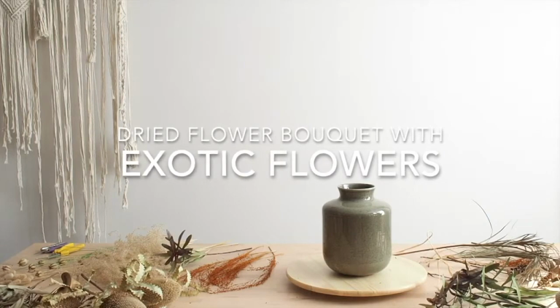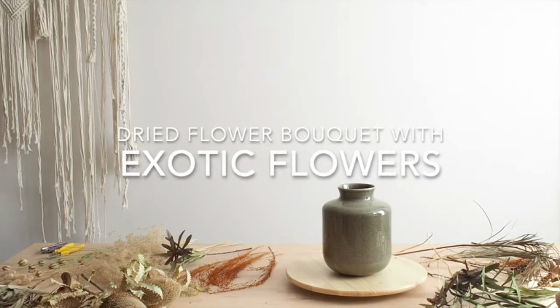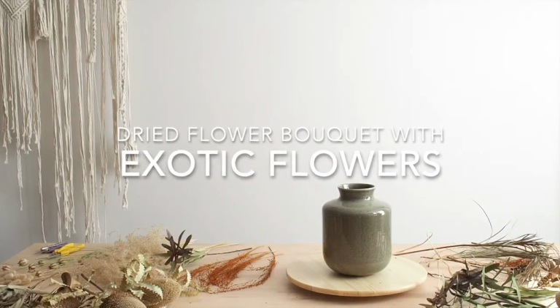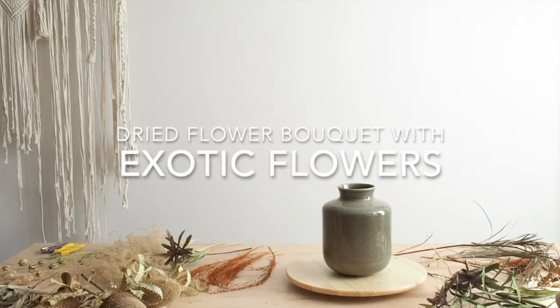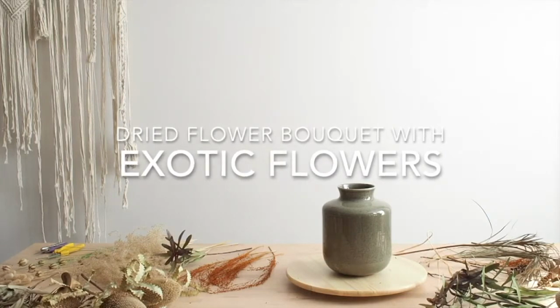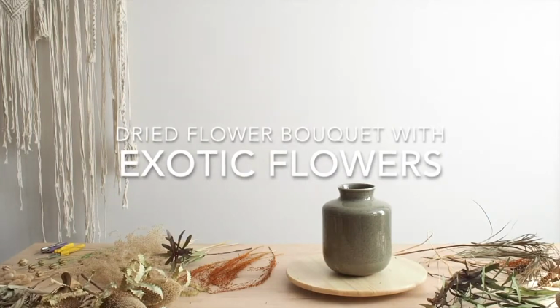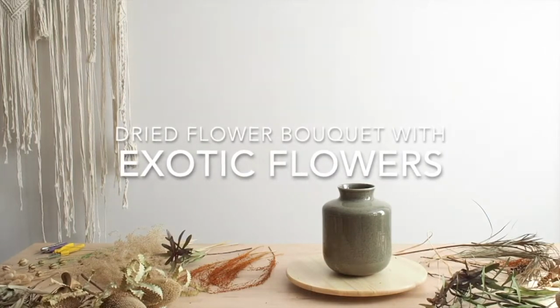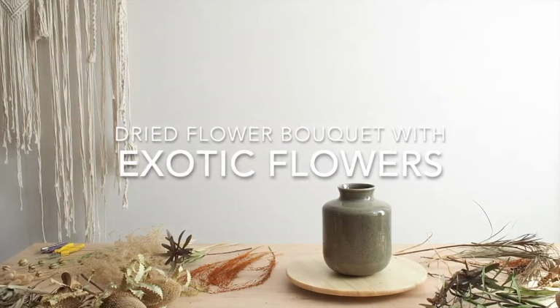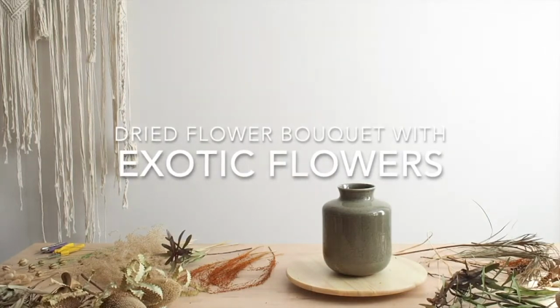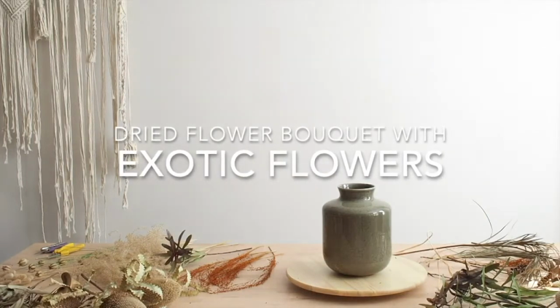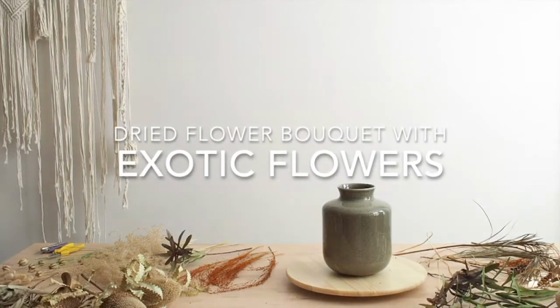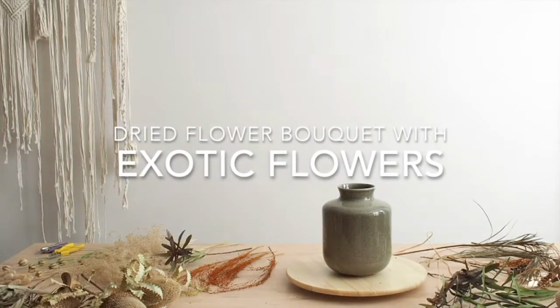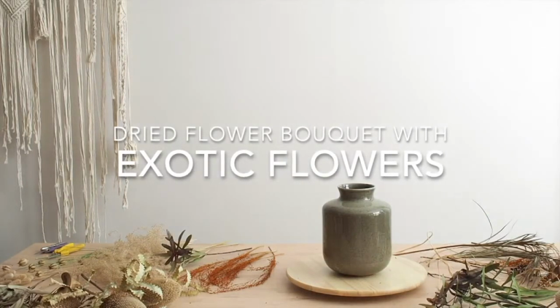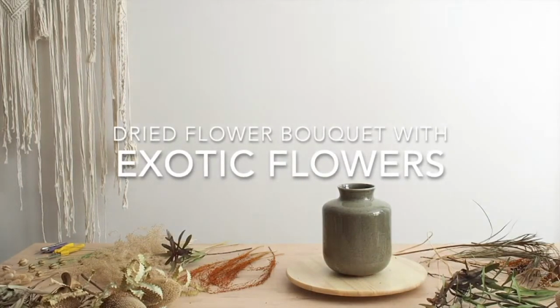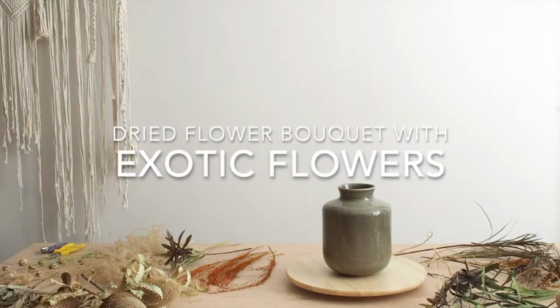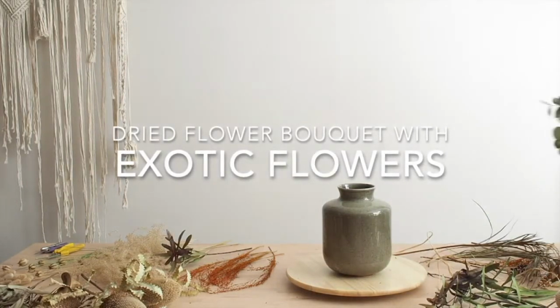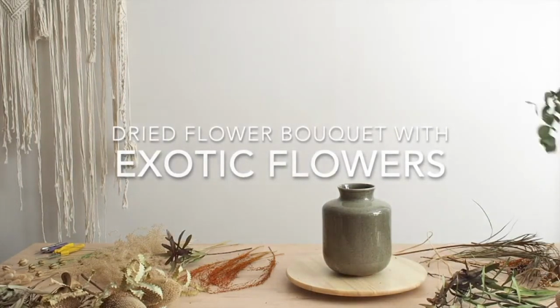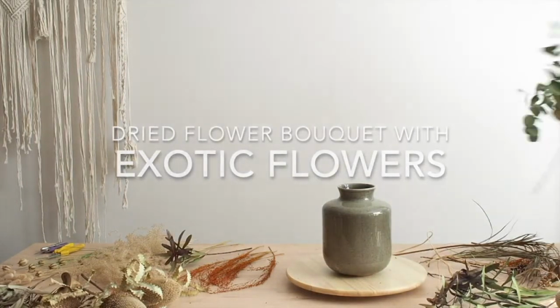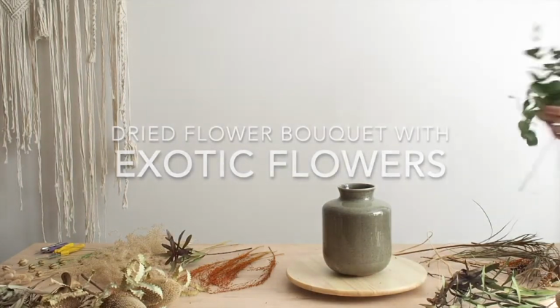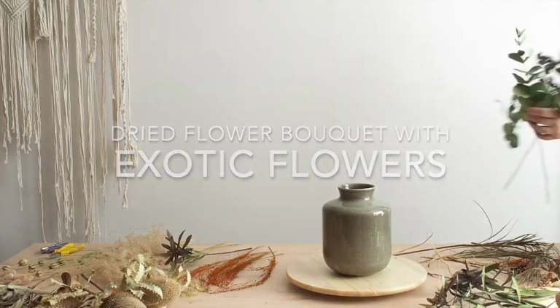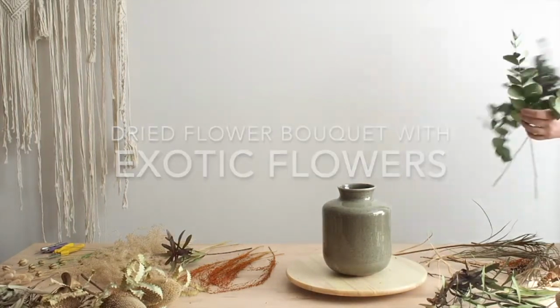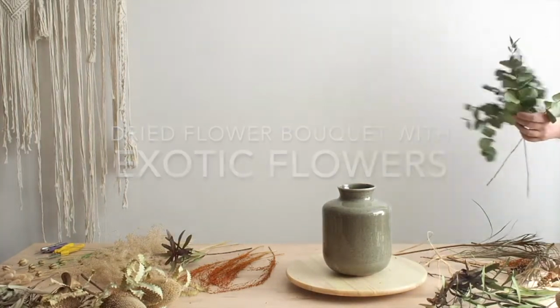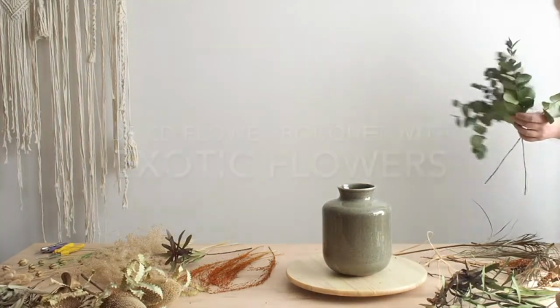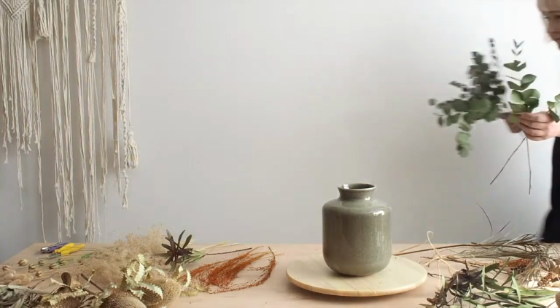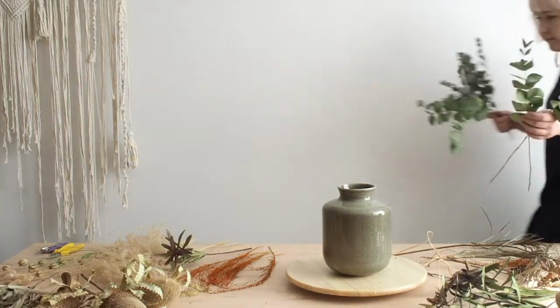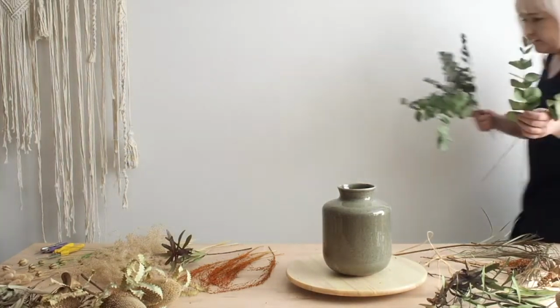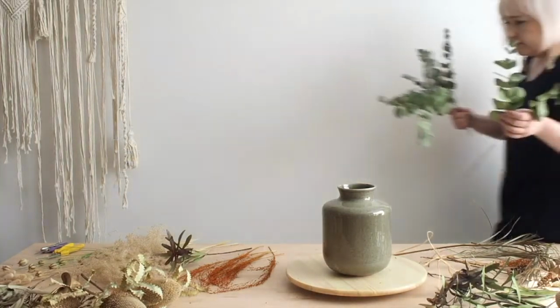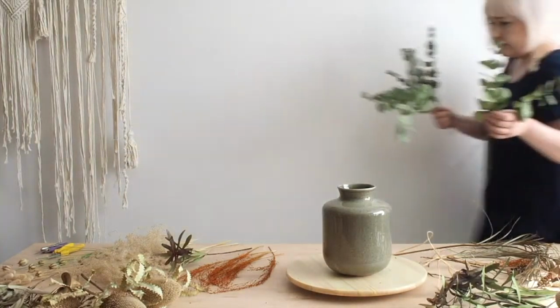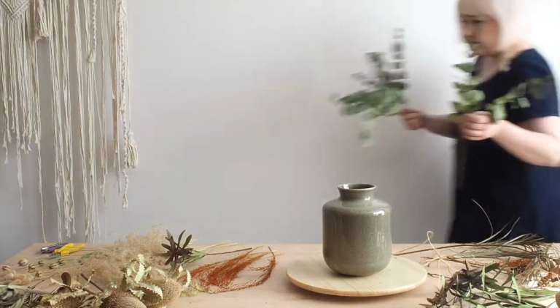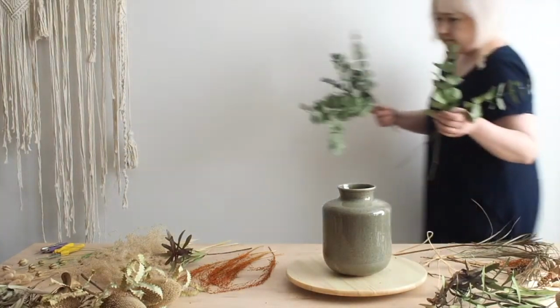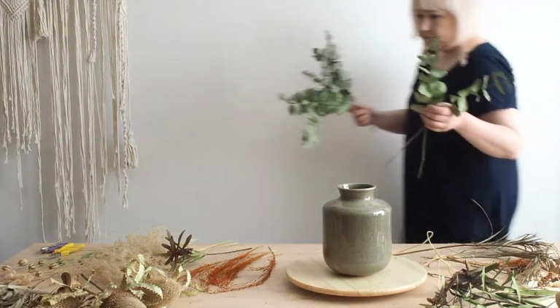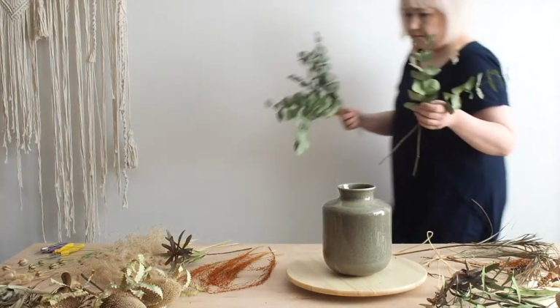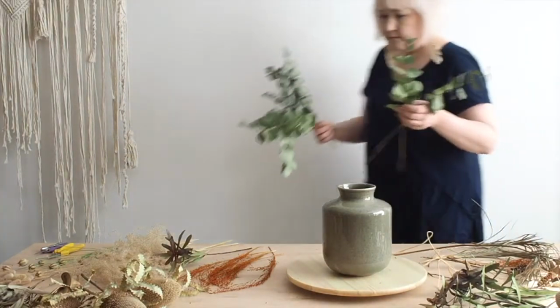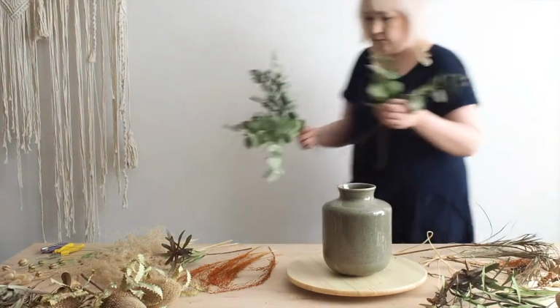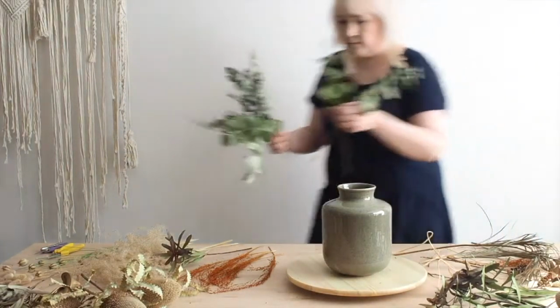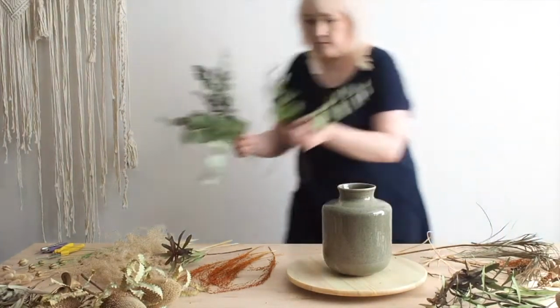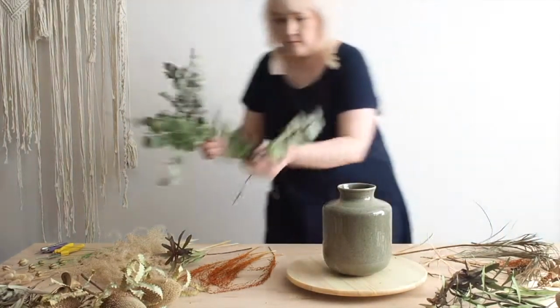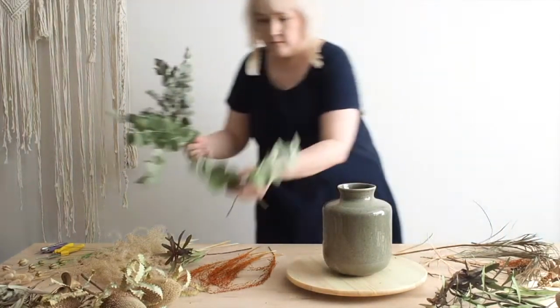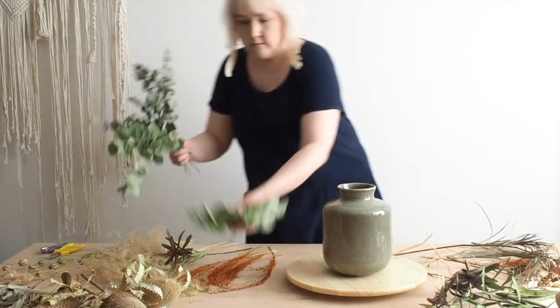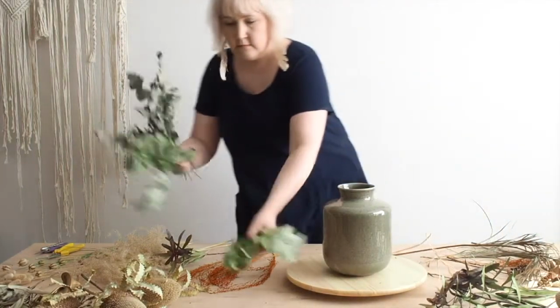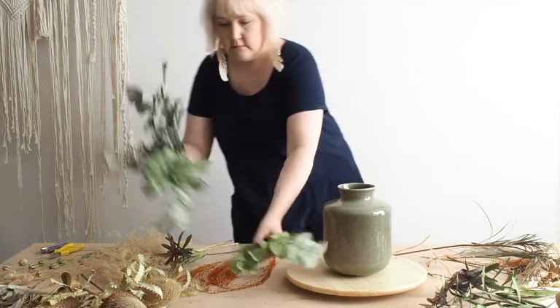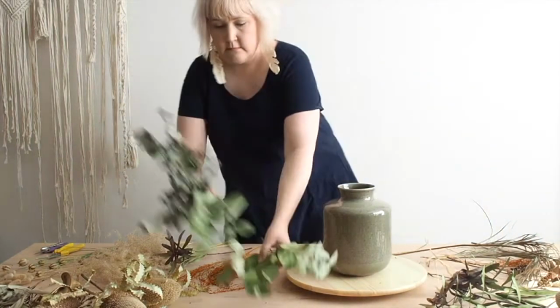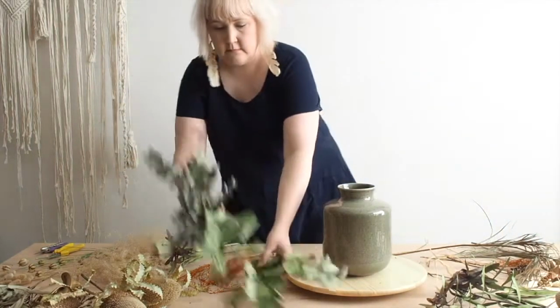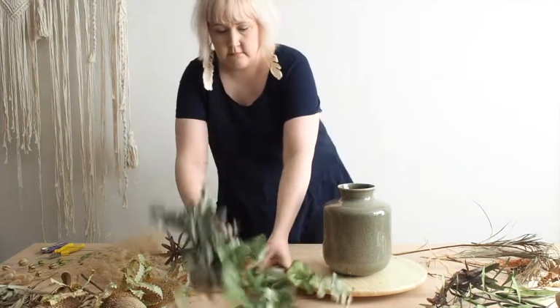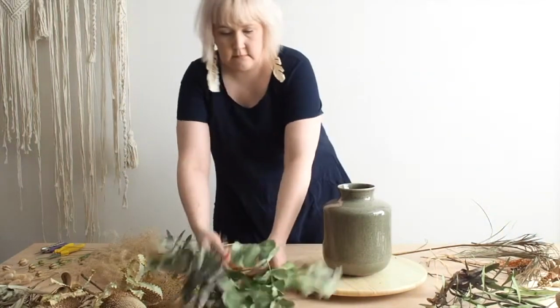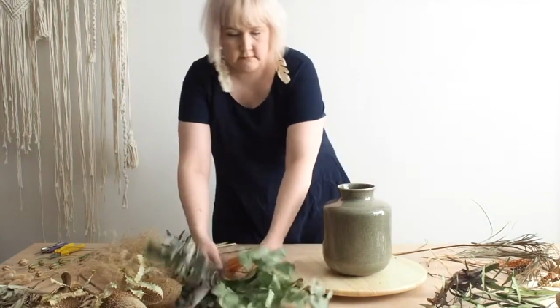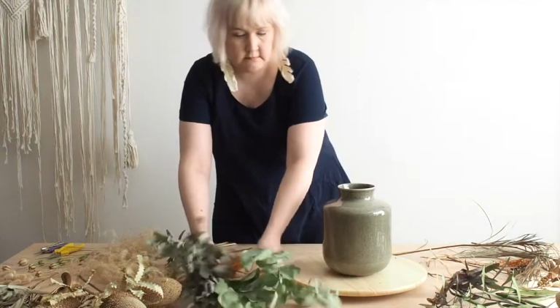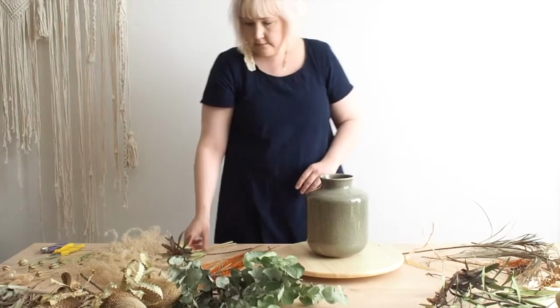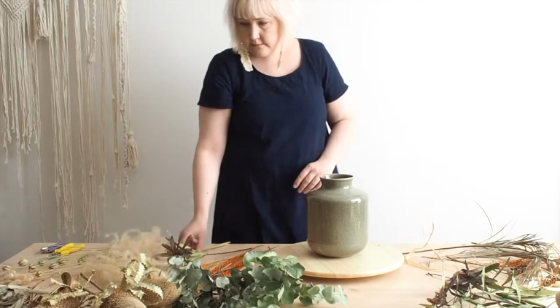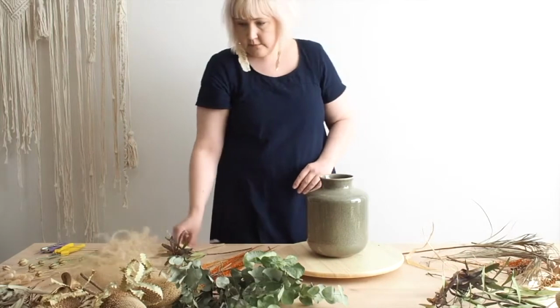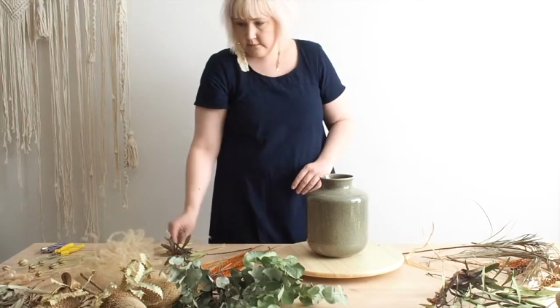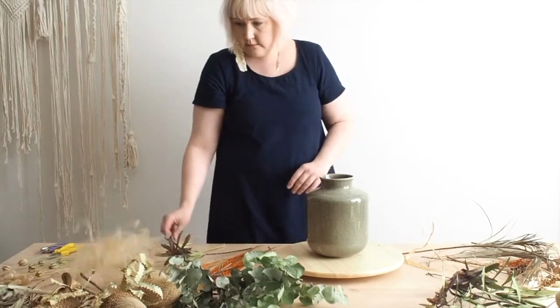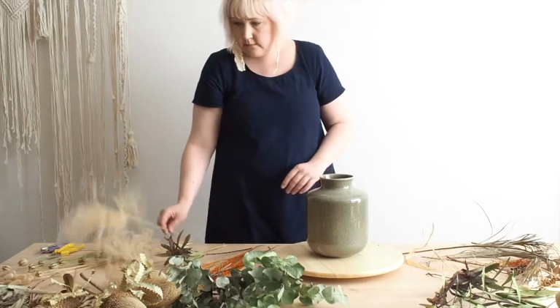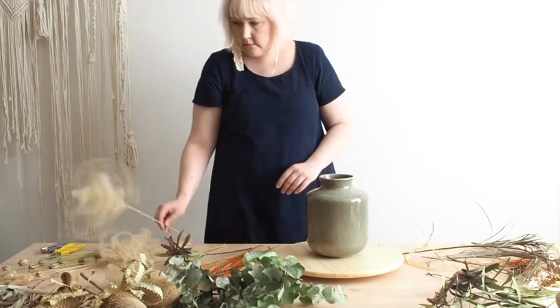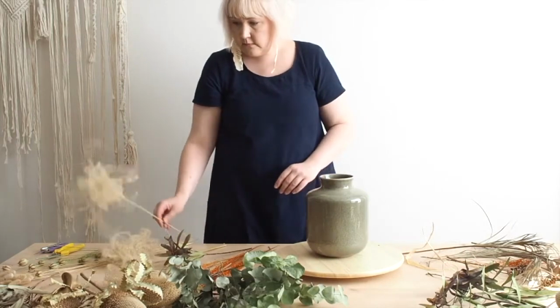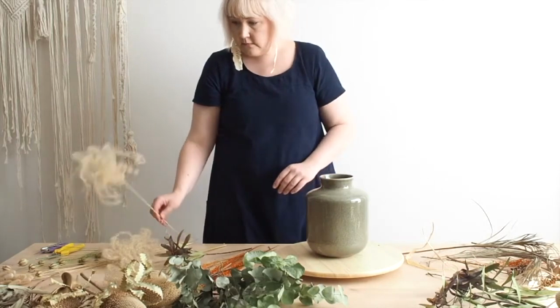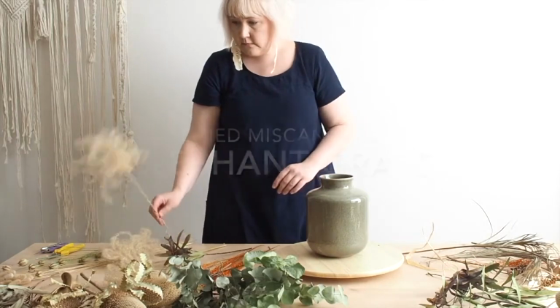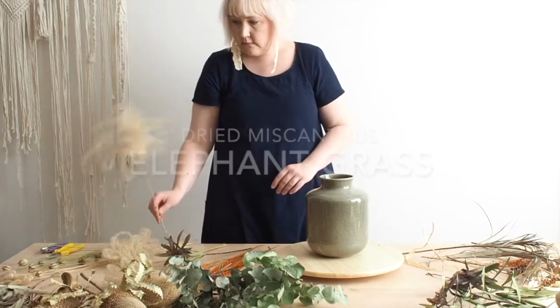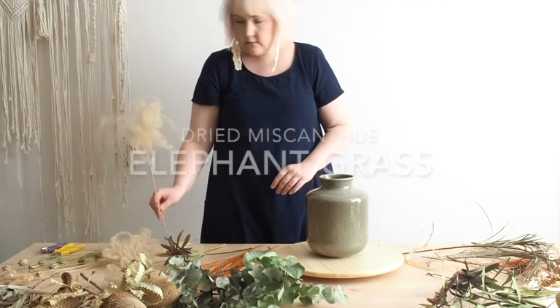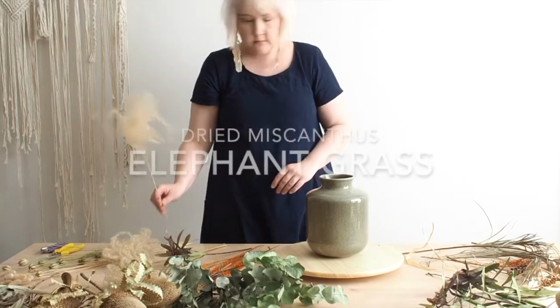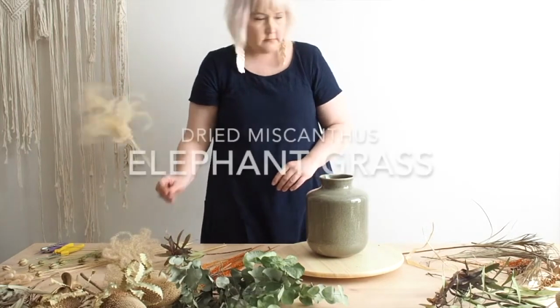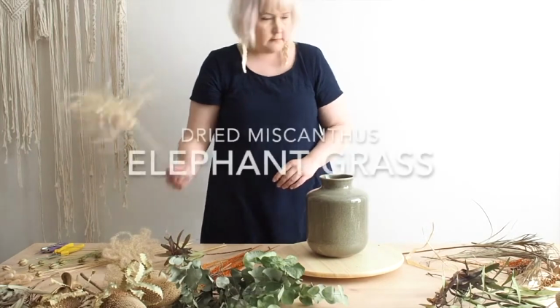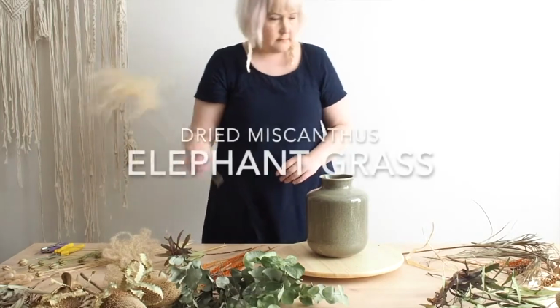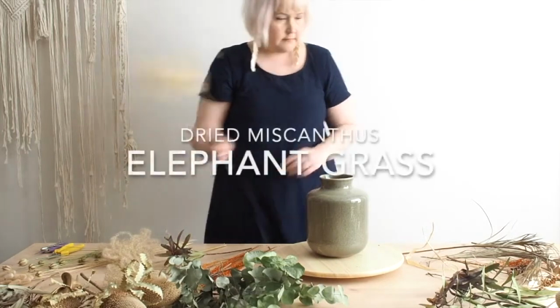Welcome to Create Exotic Dried Flower Bouquet. Next I will show you all the ingredients that we are going to use.